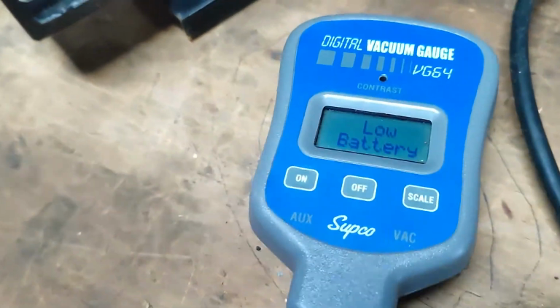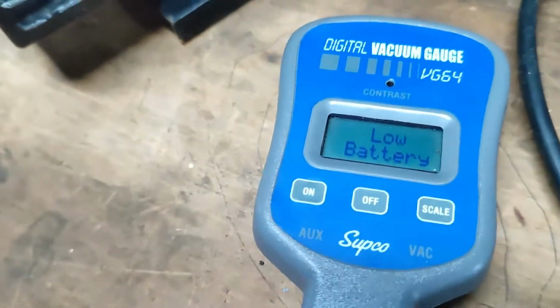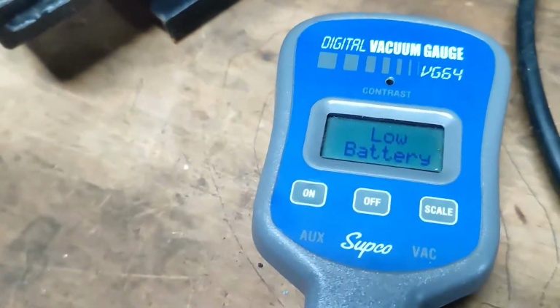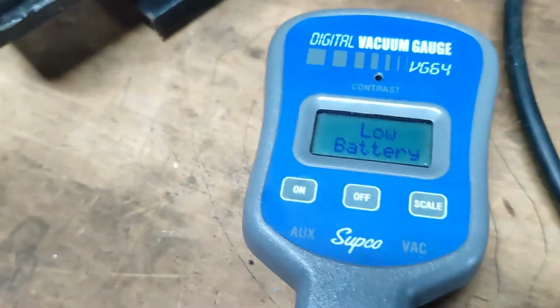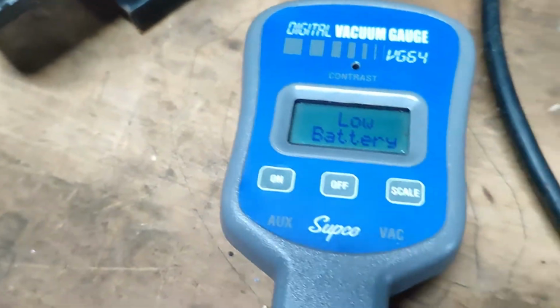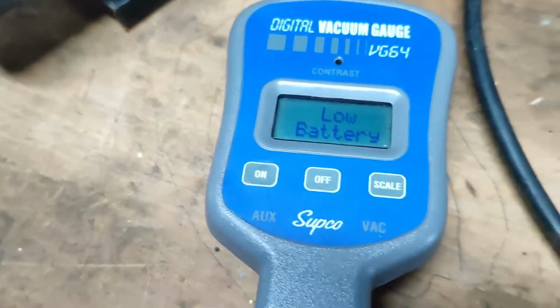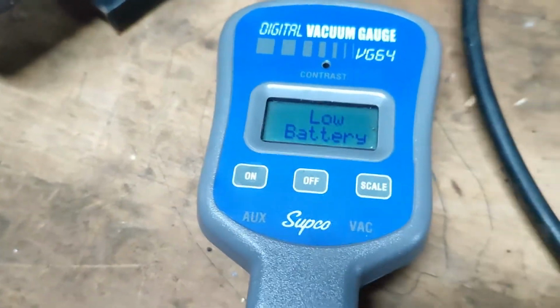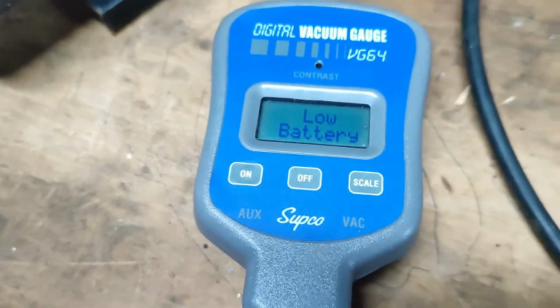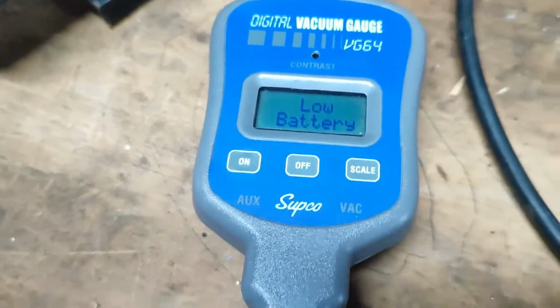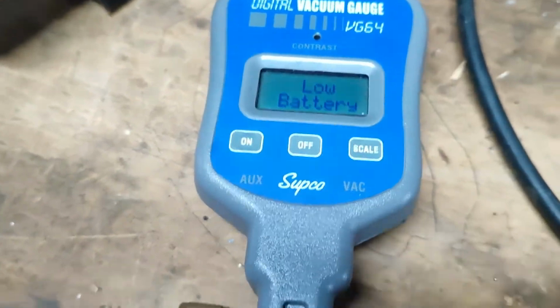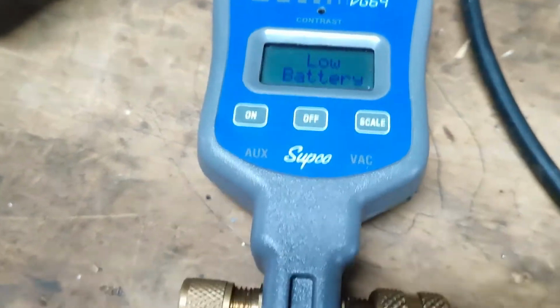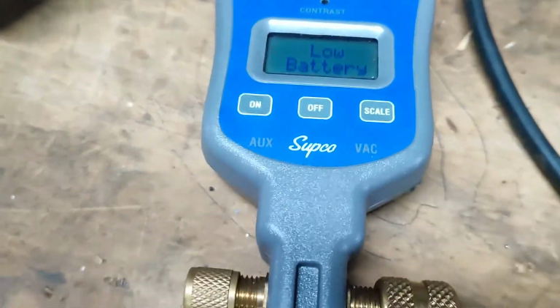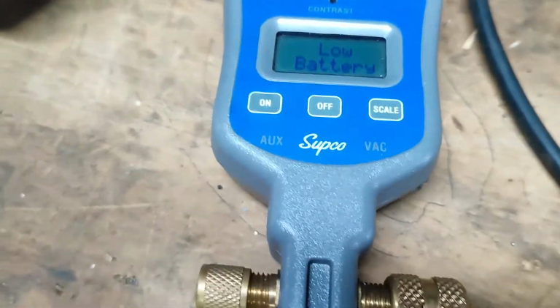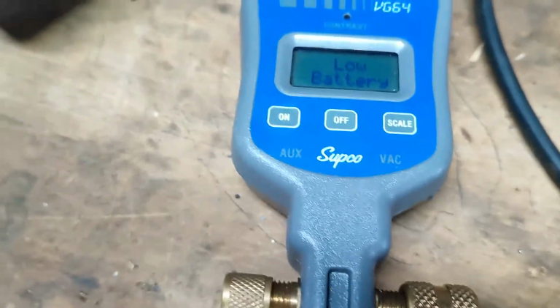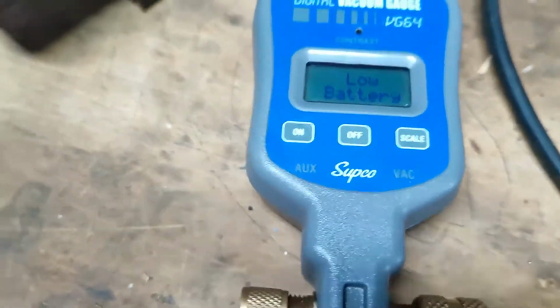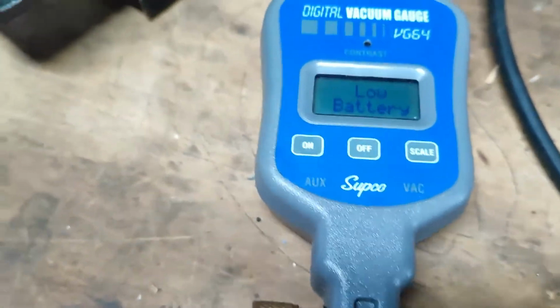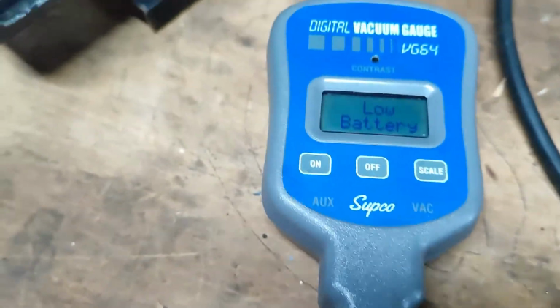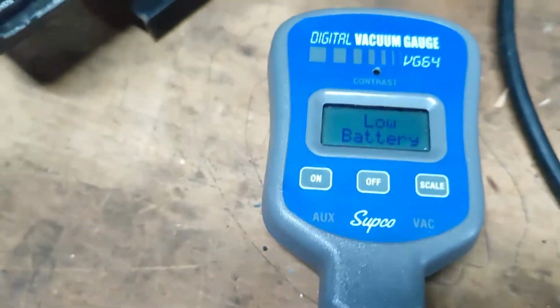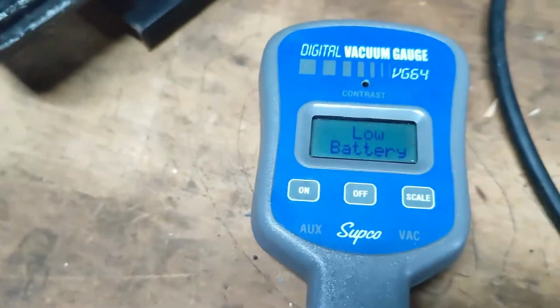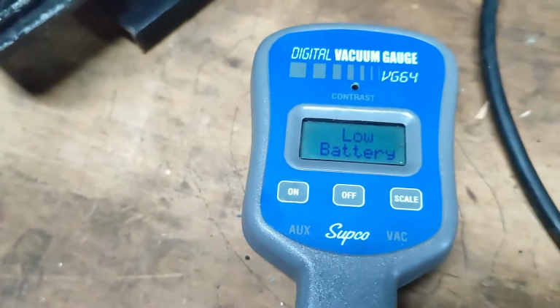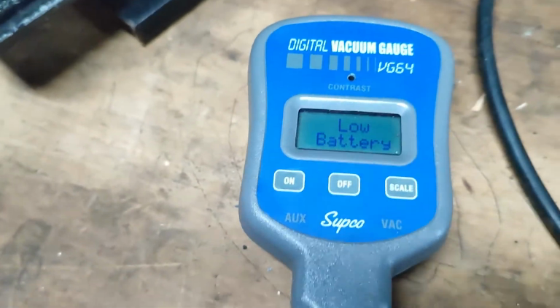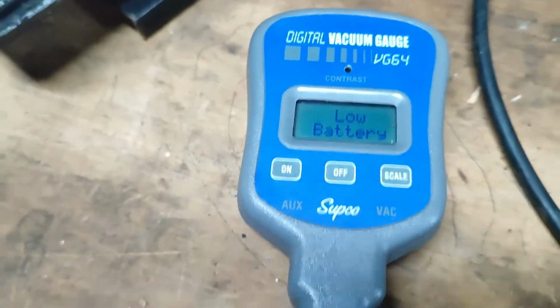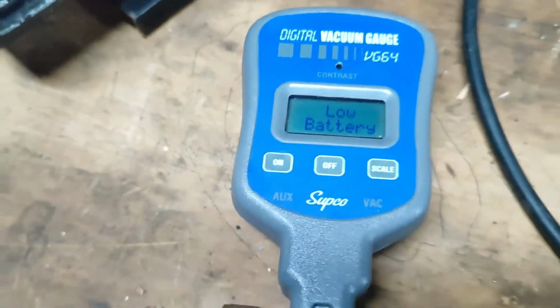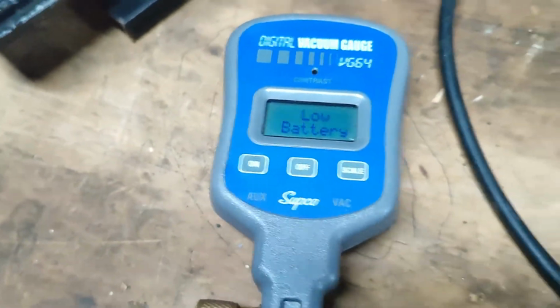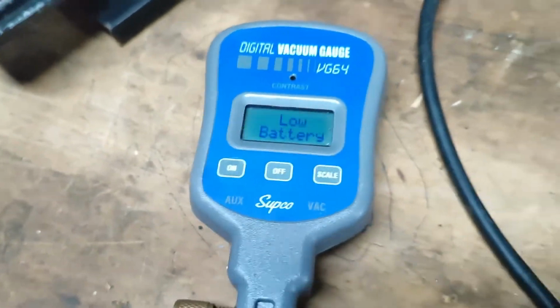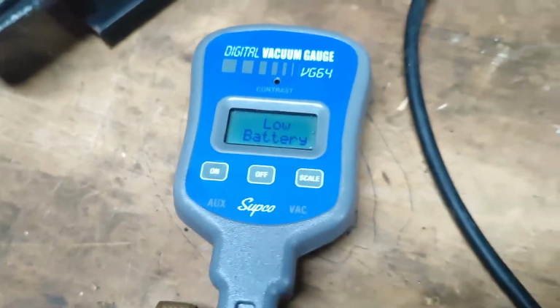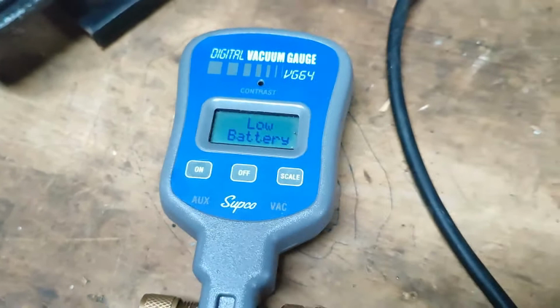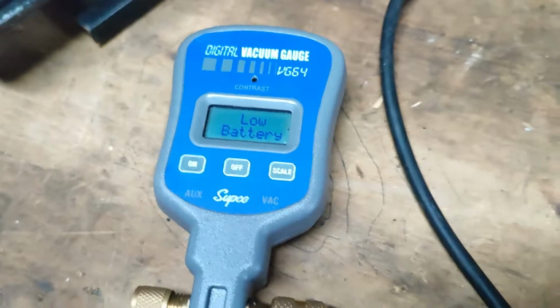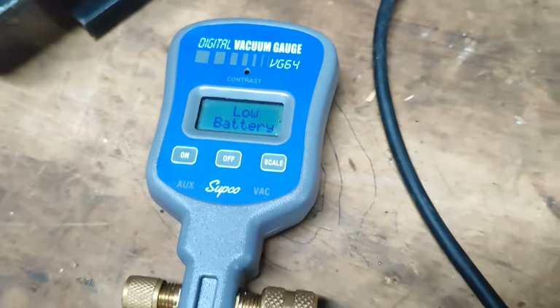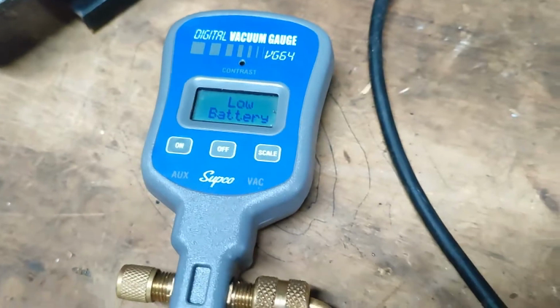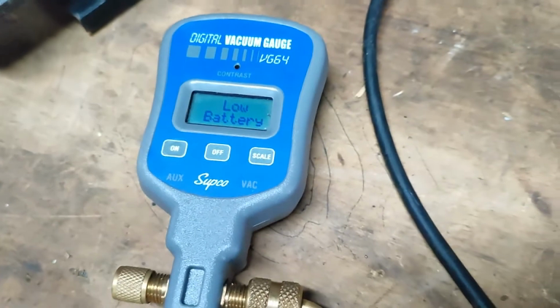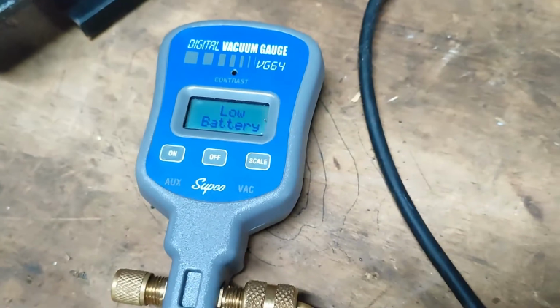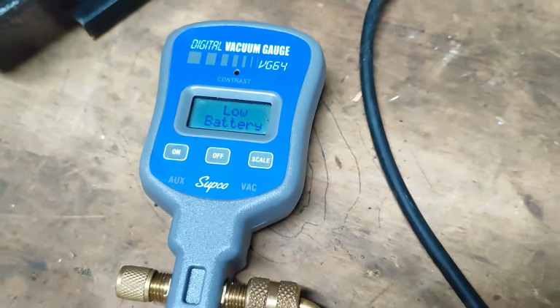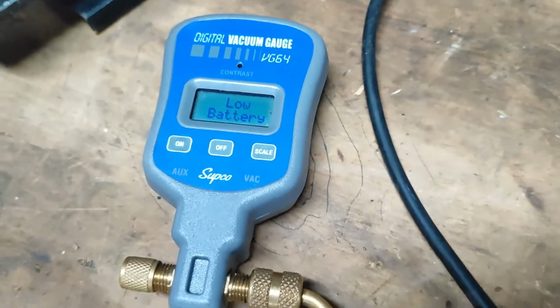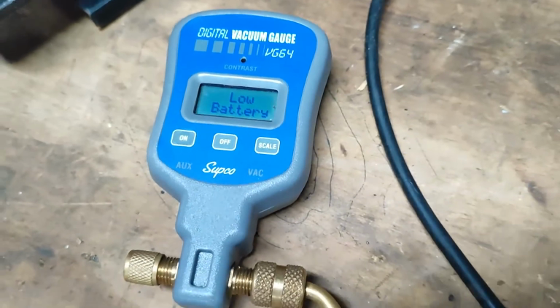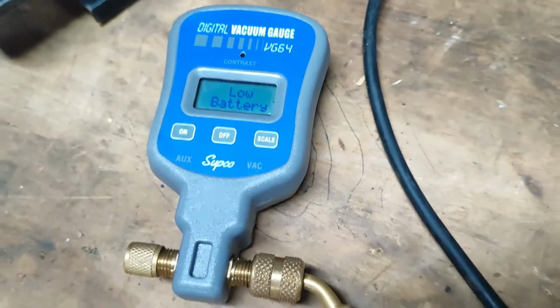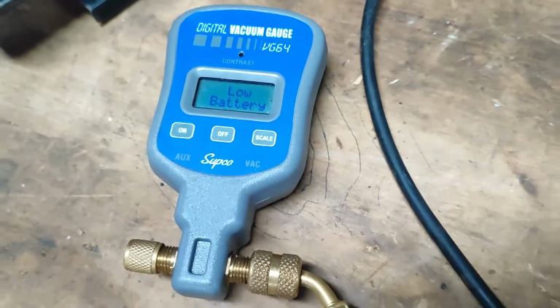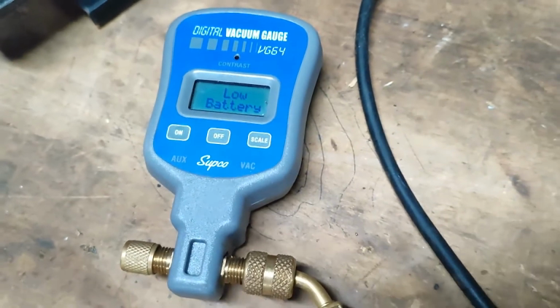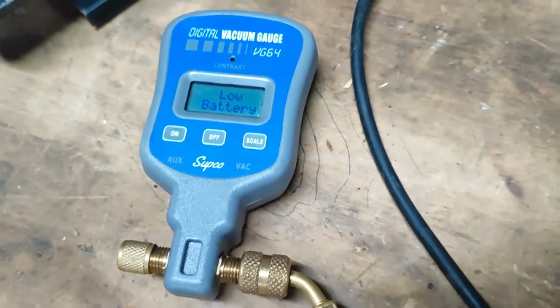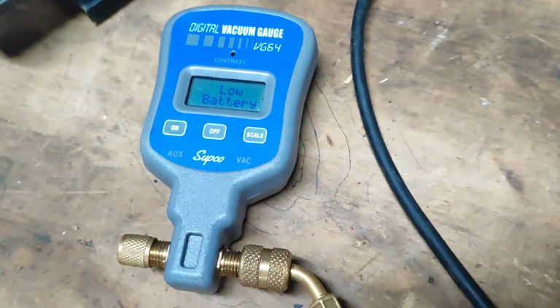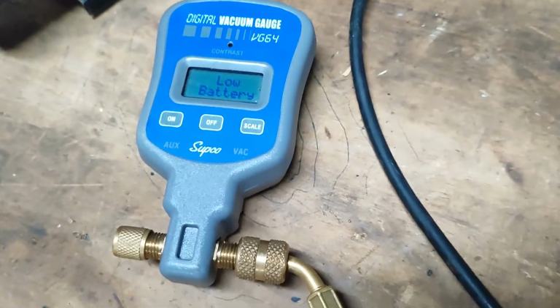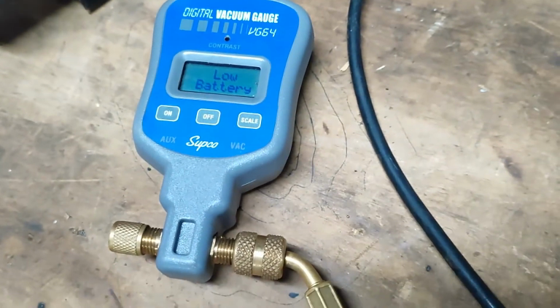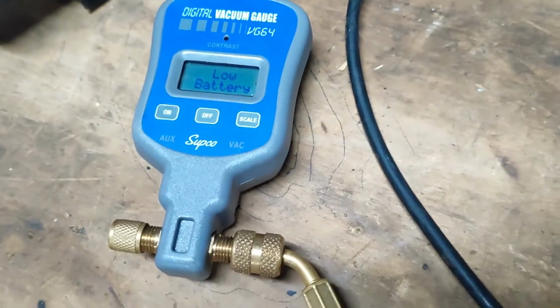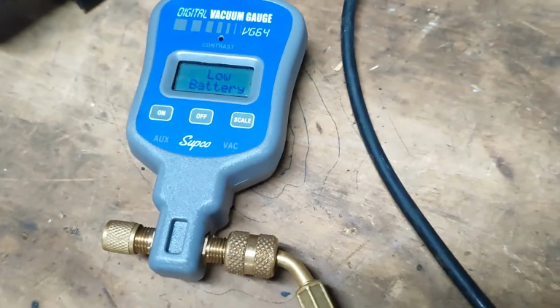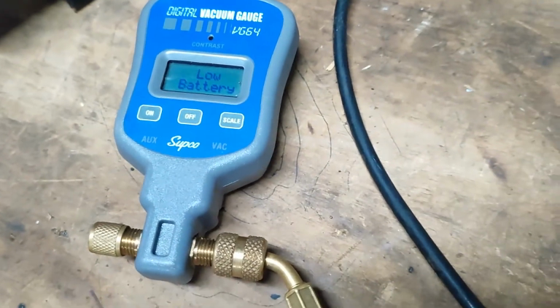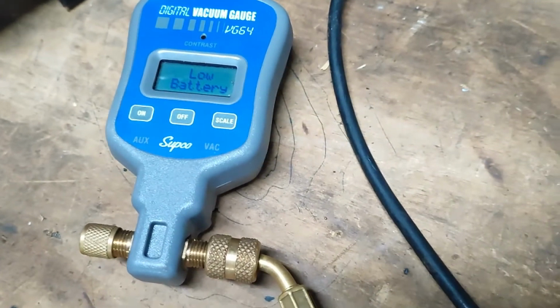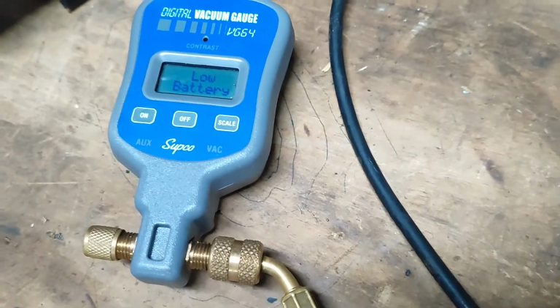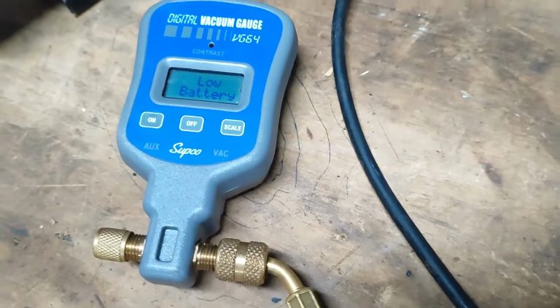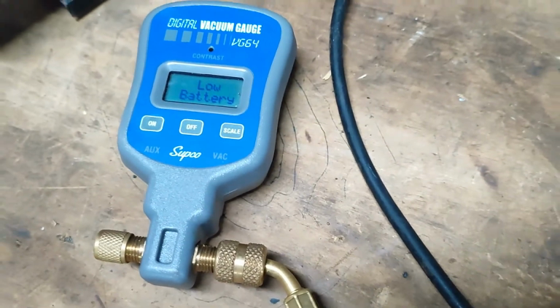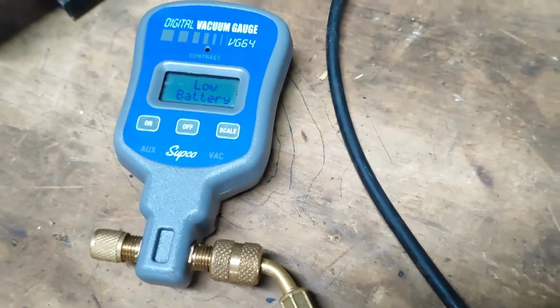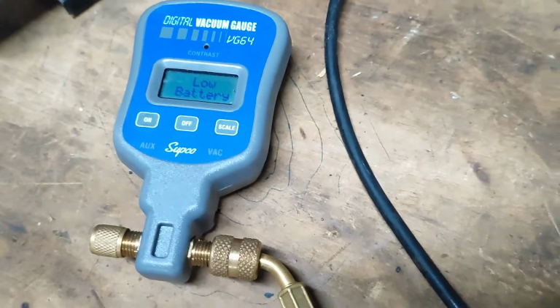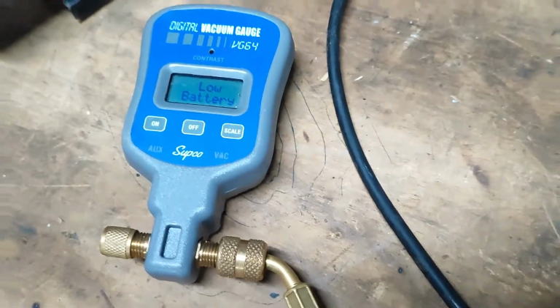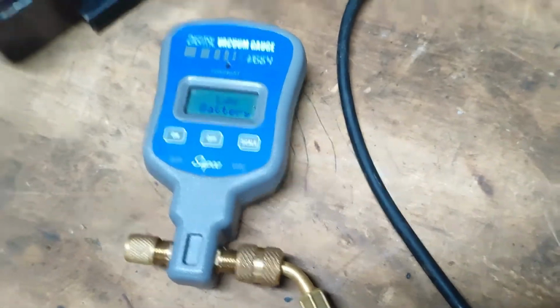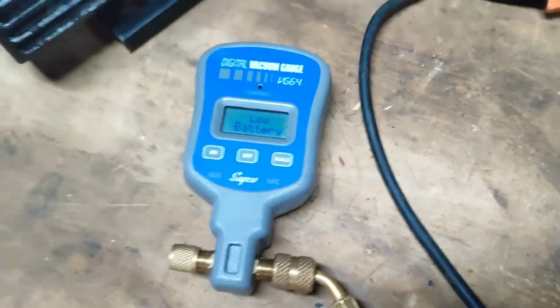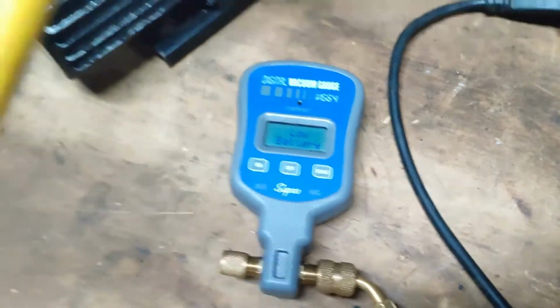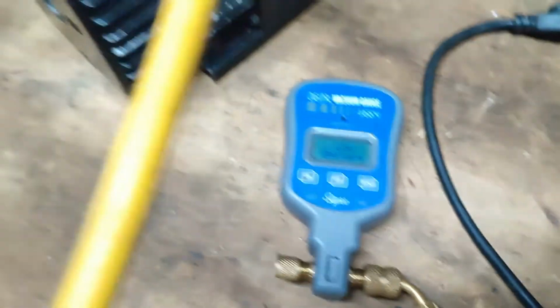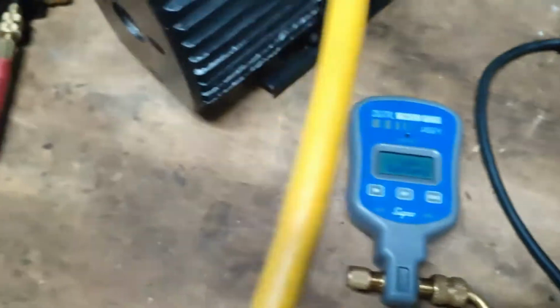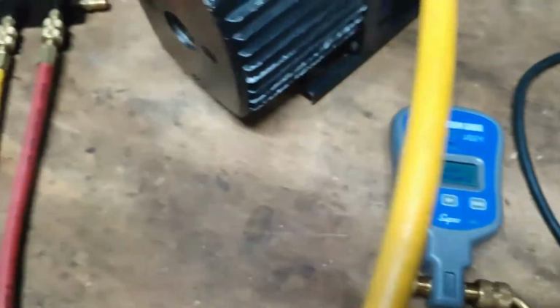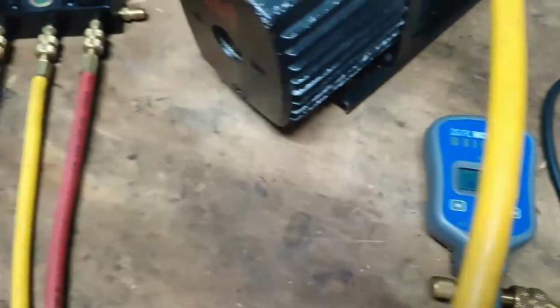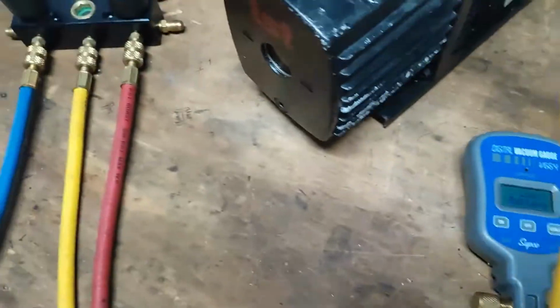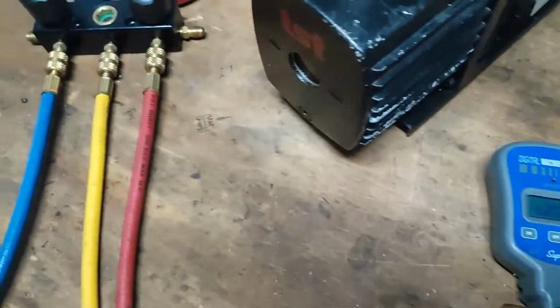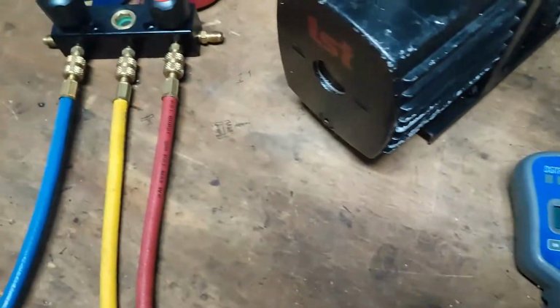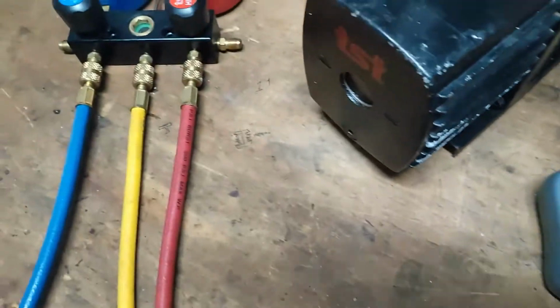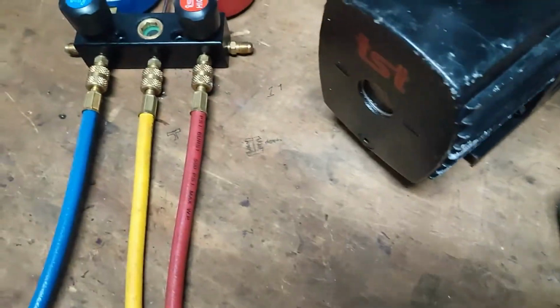Seems like the battery of our vacuum gauge is low. We need to replace it.